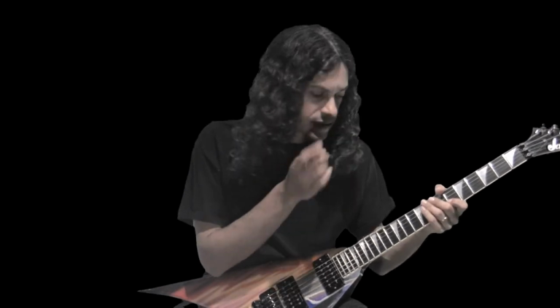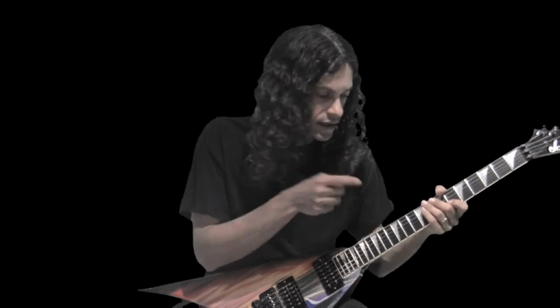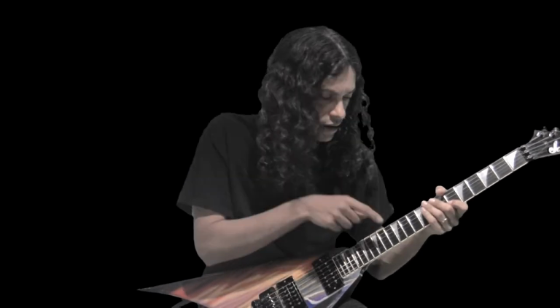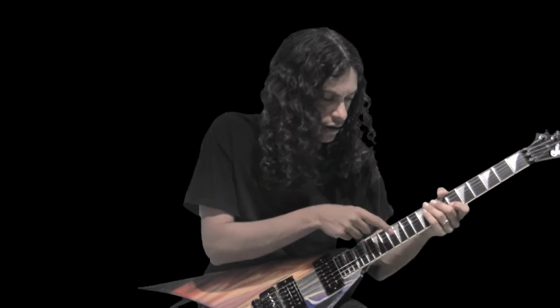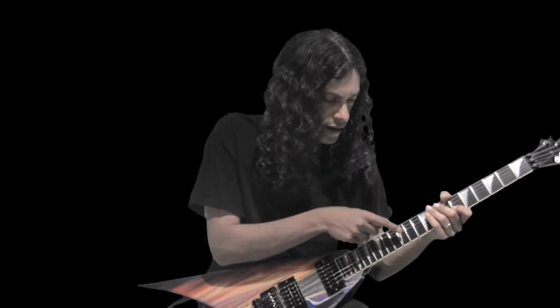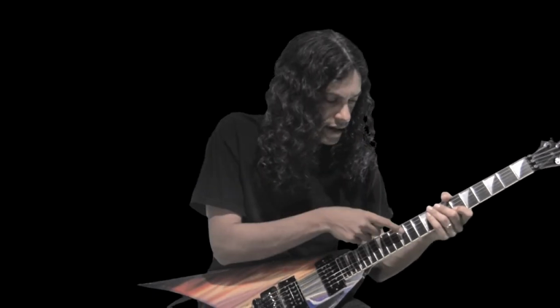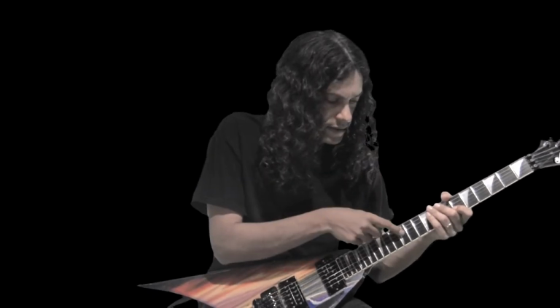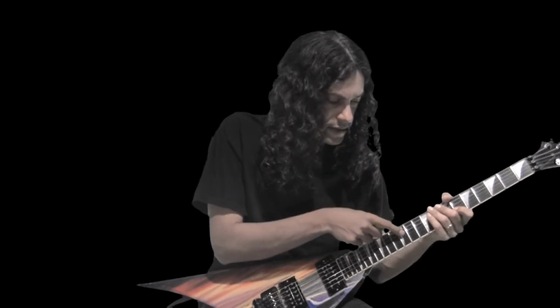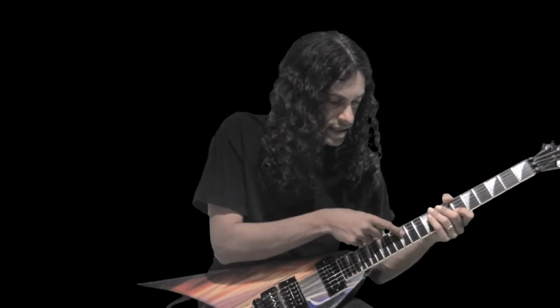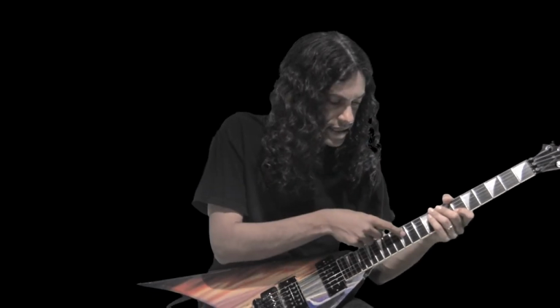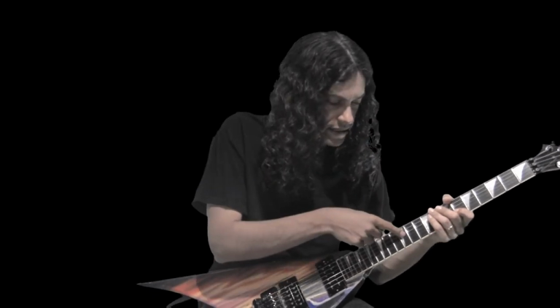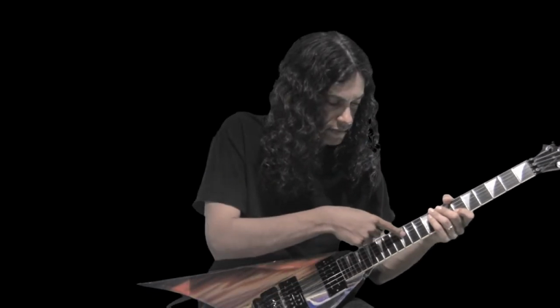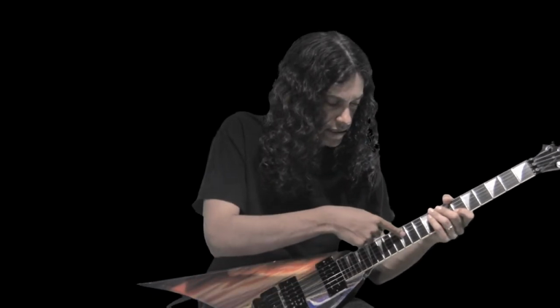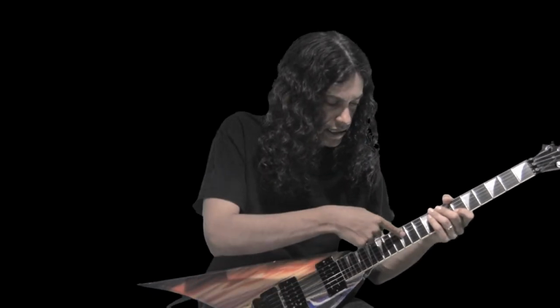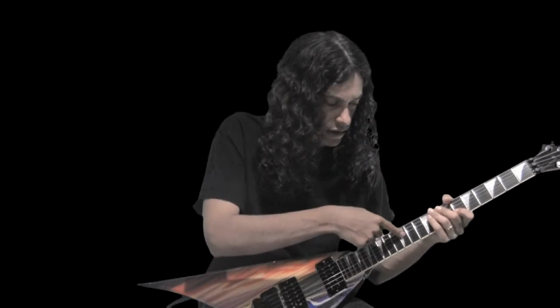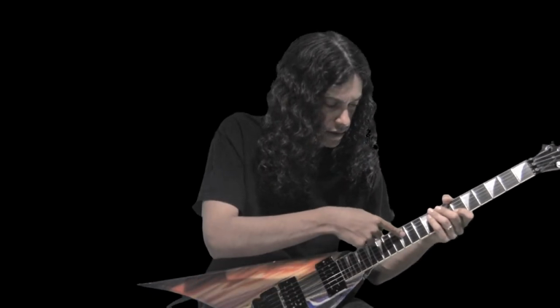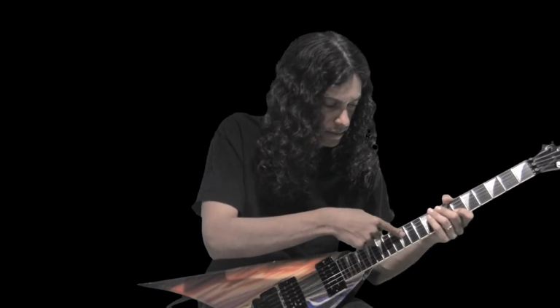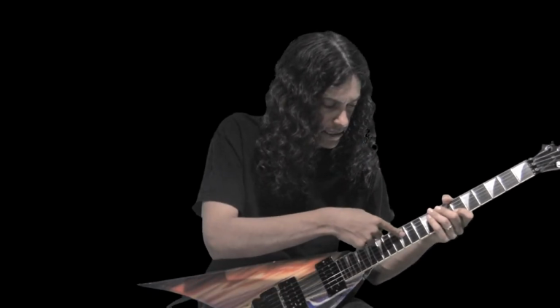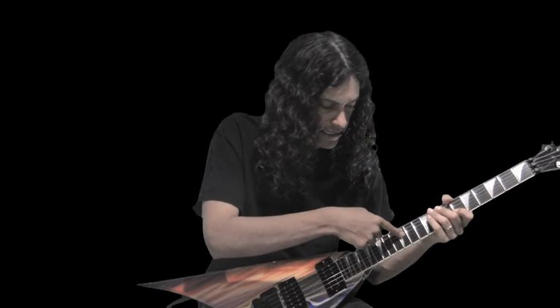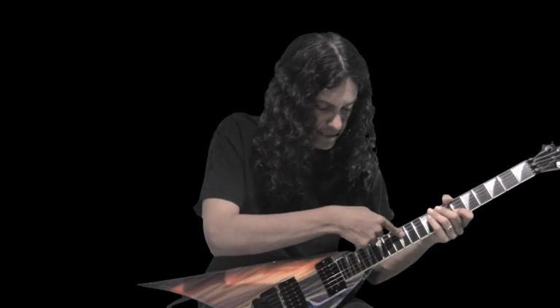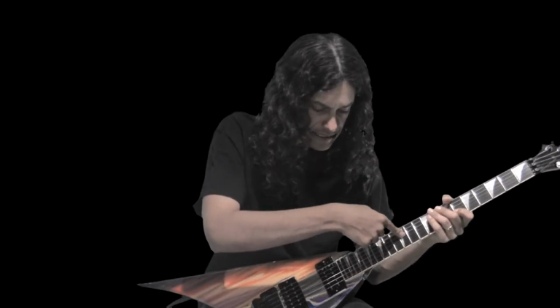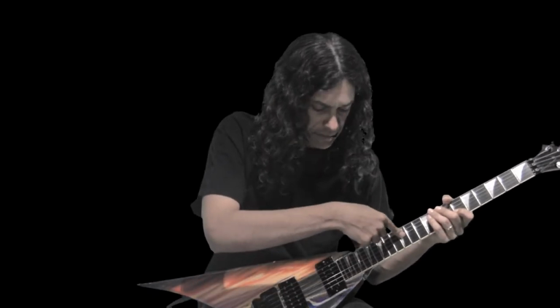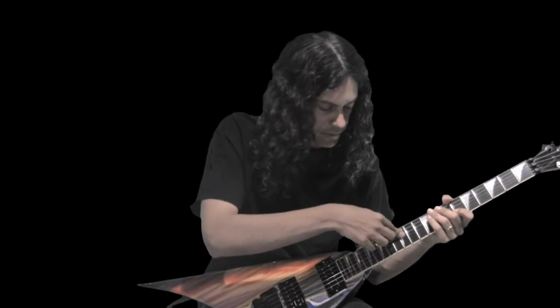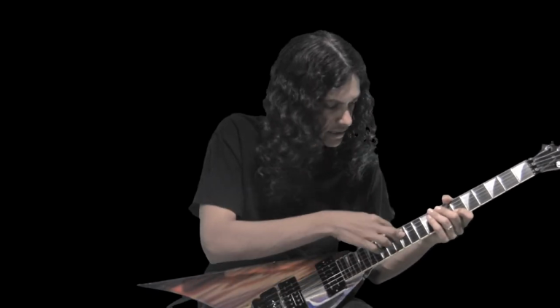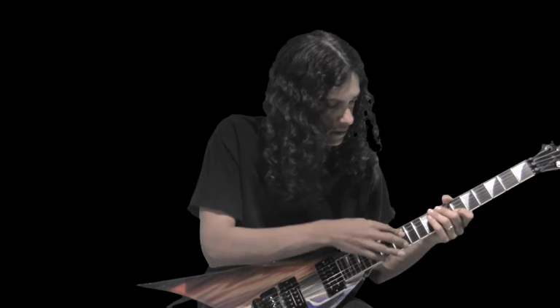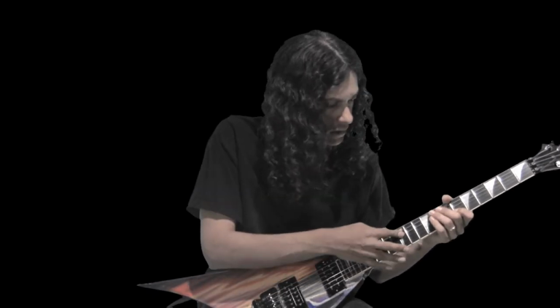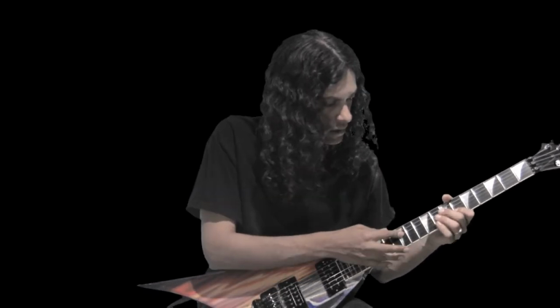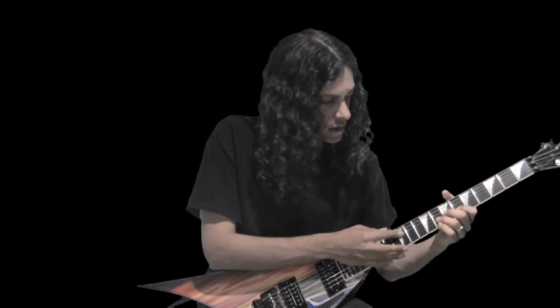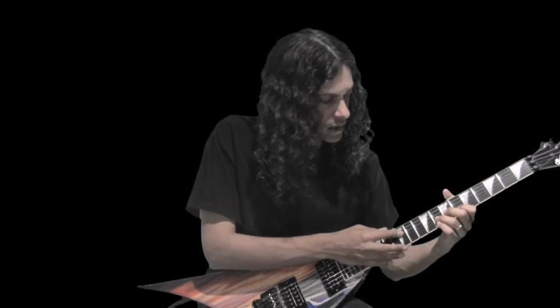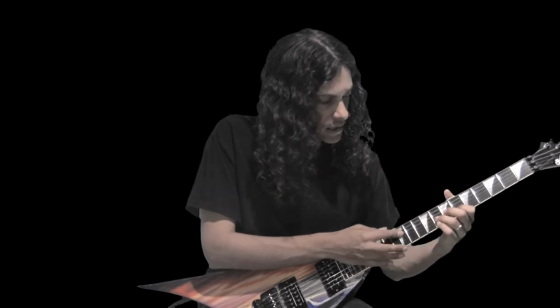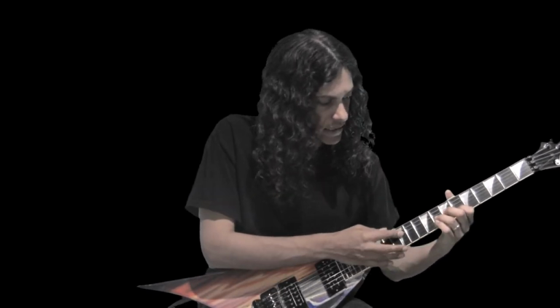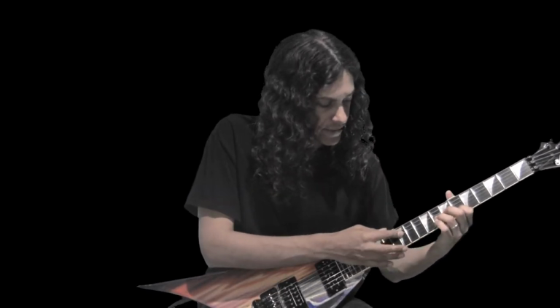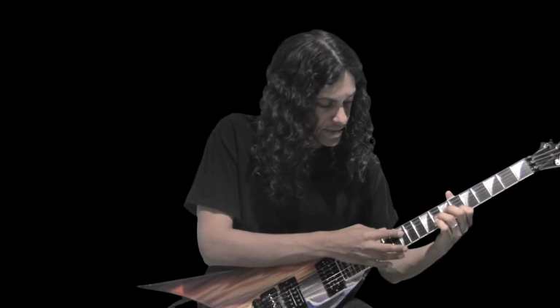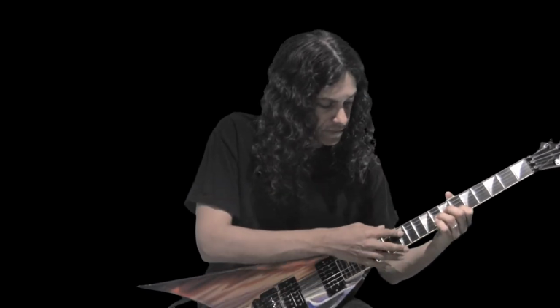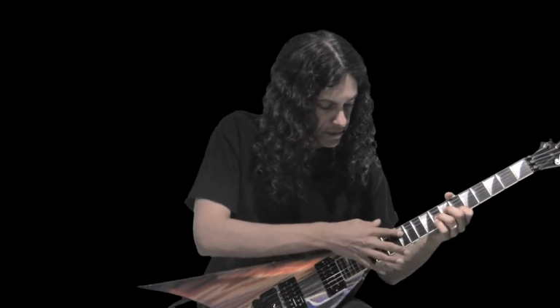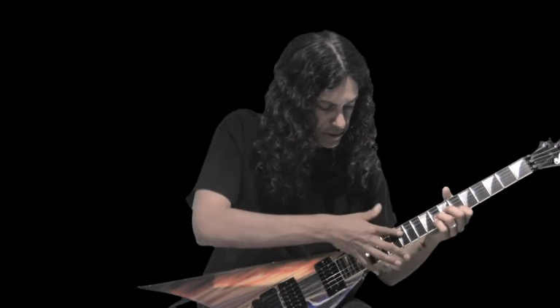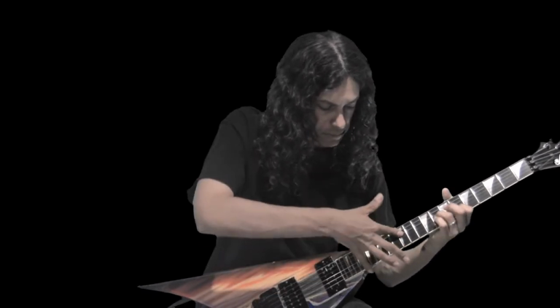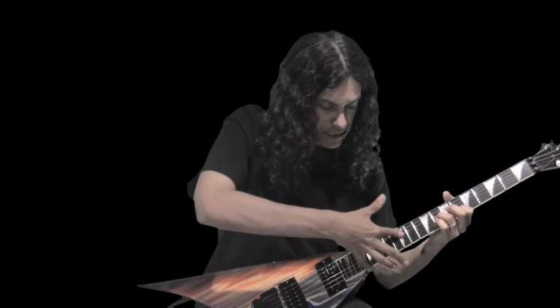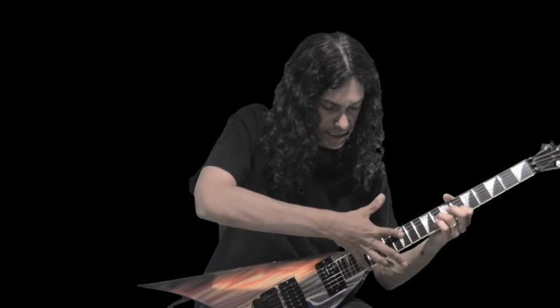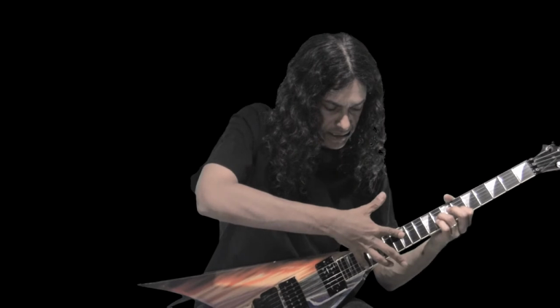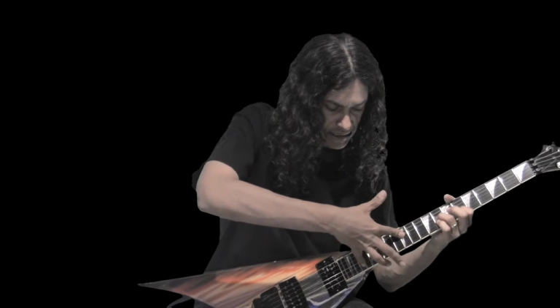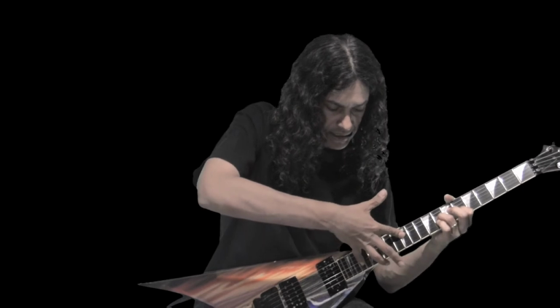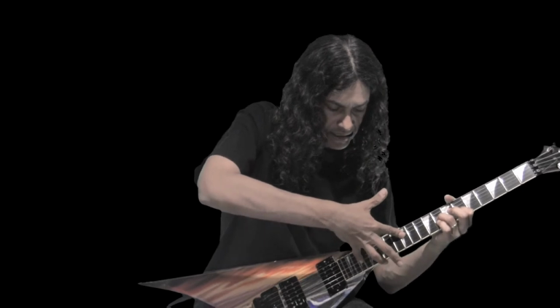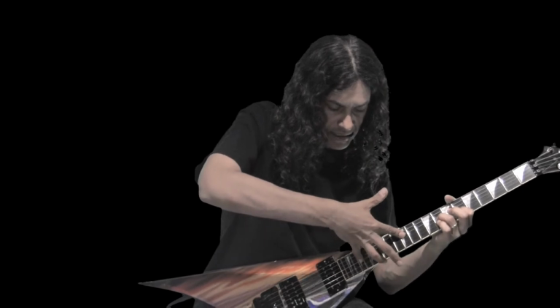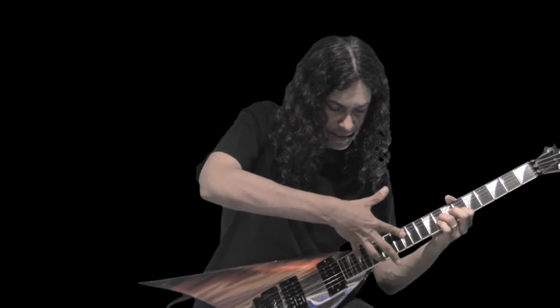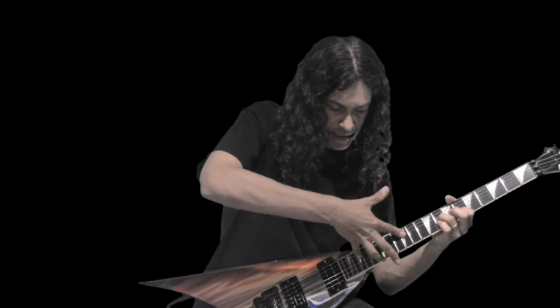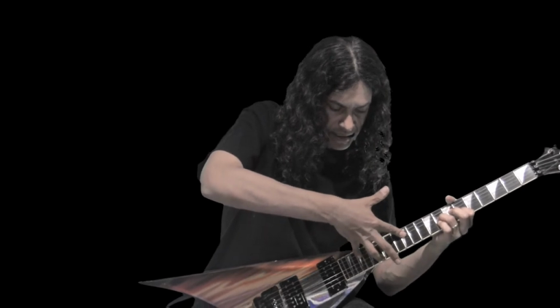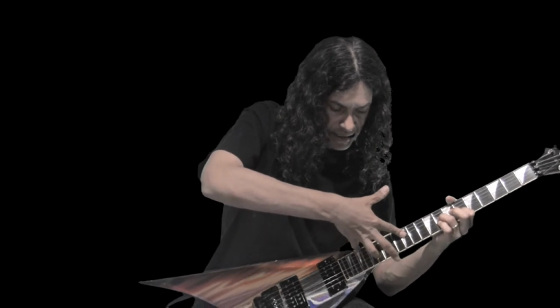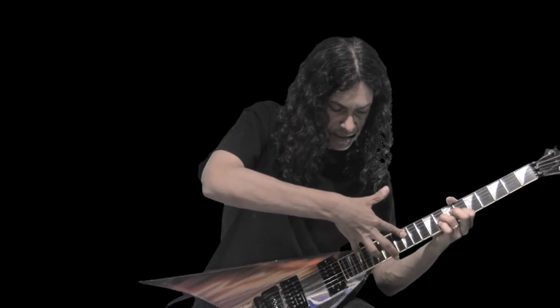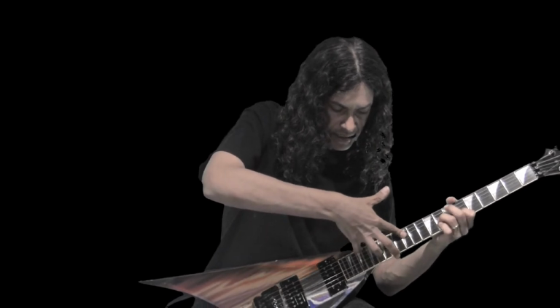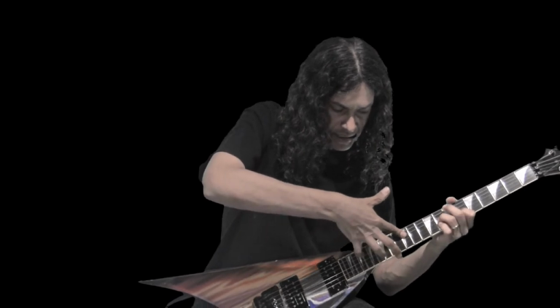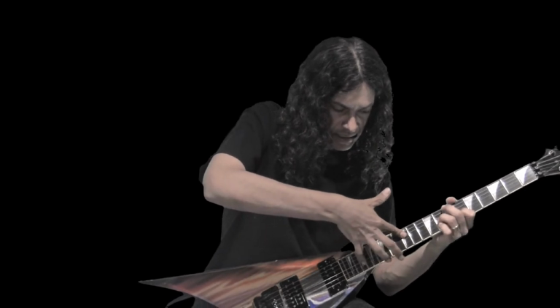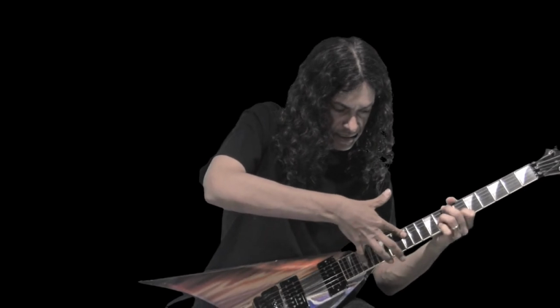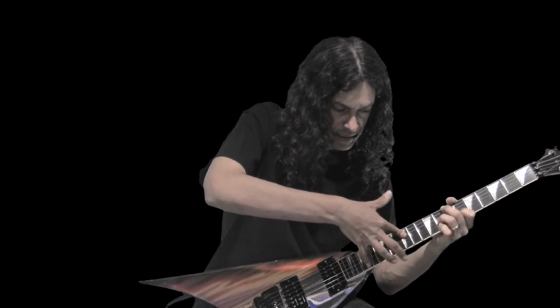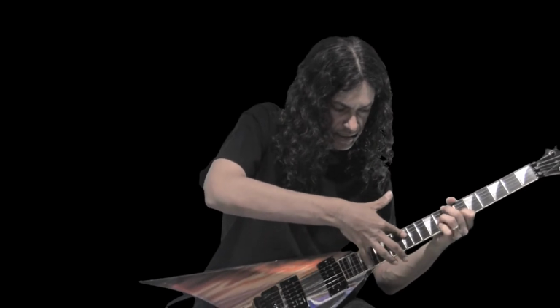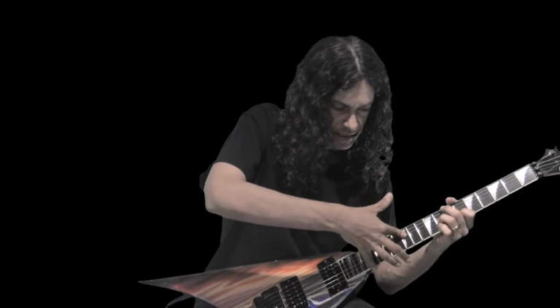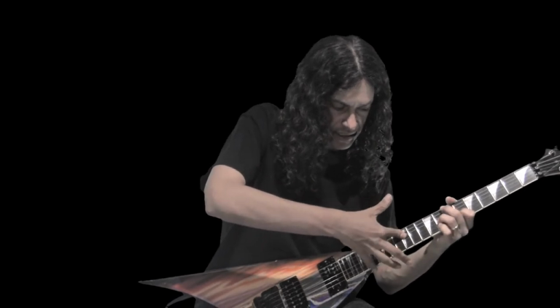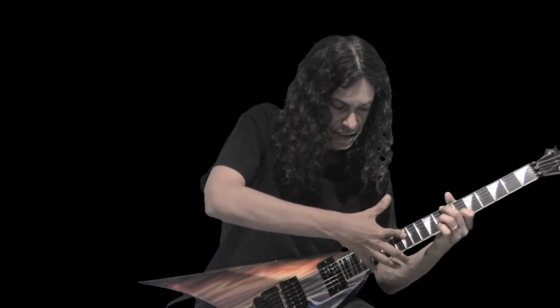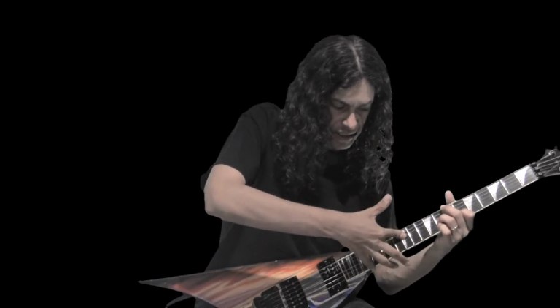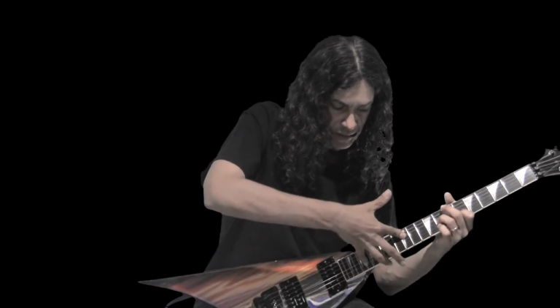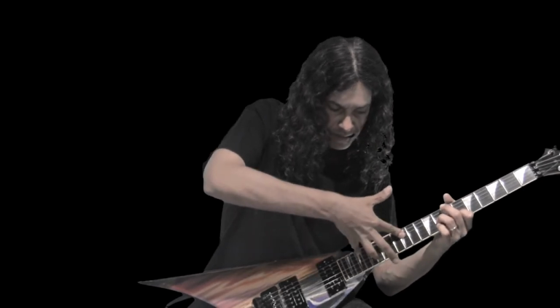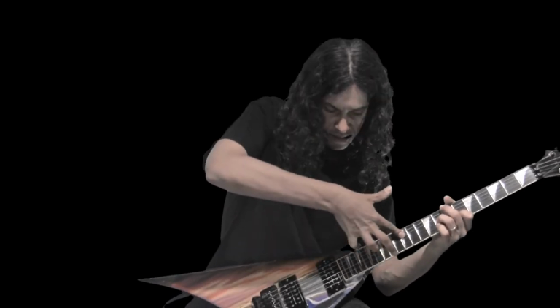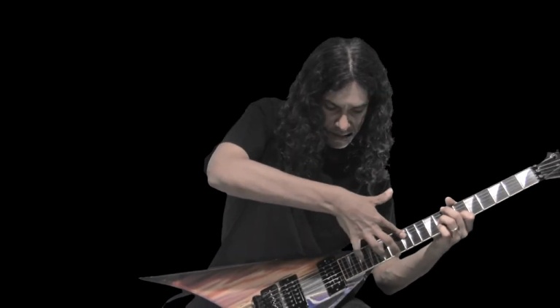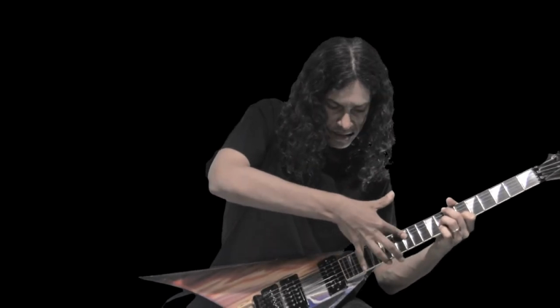The only way to get to D is if I hold it with my index finger, and then the rest will be there.